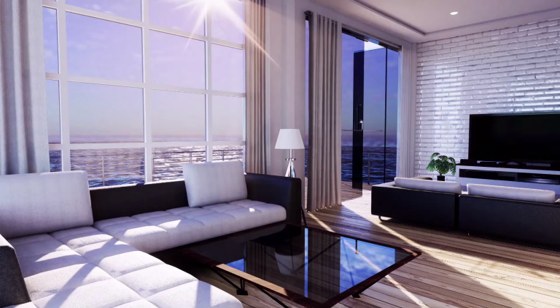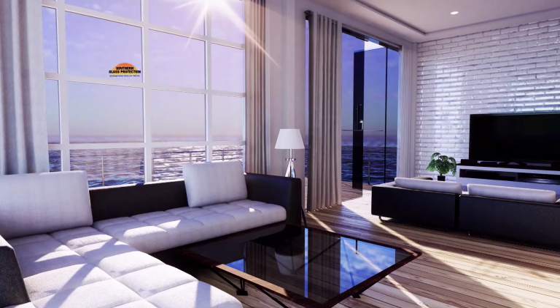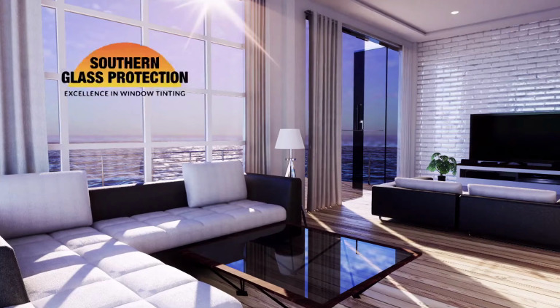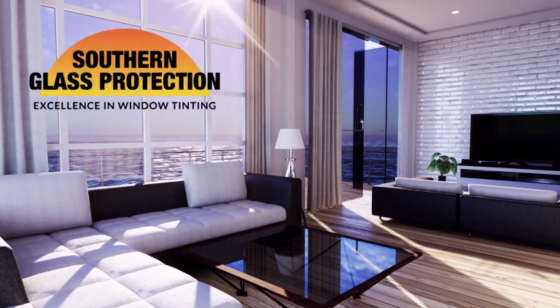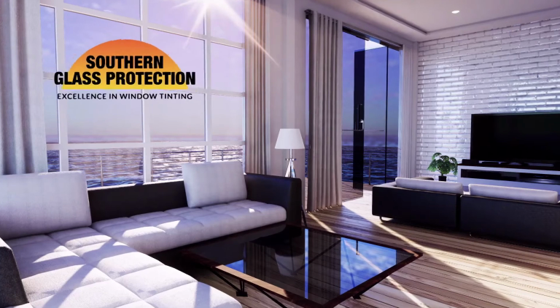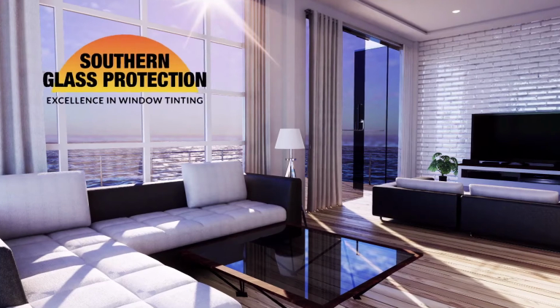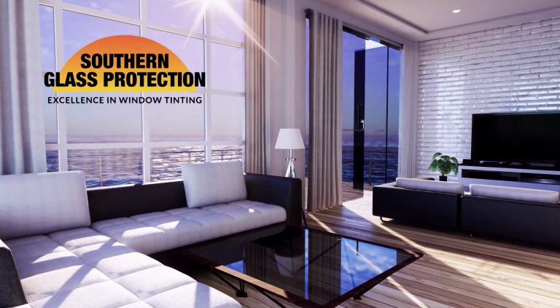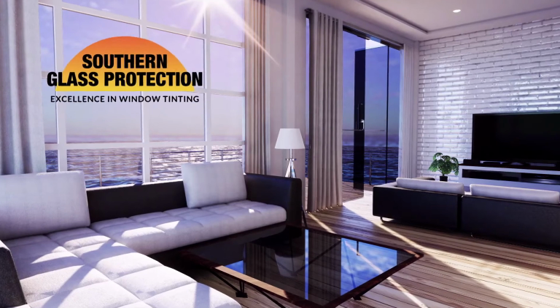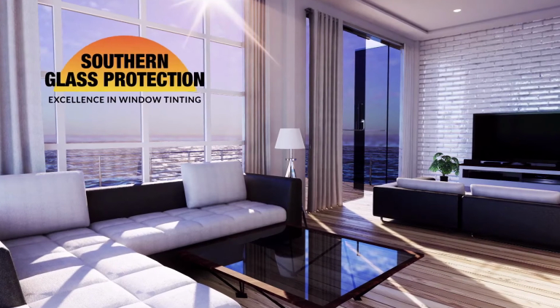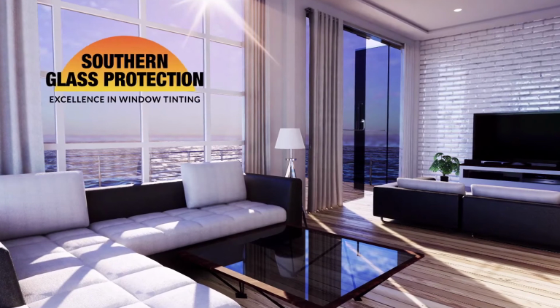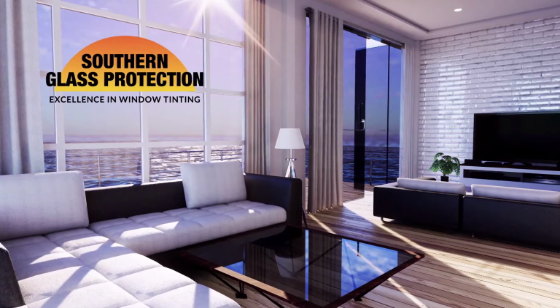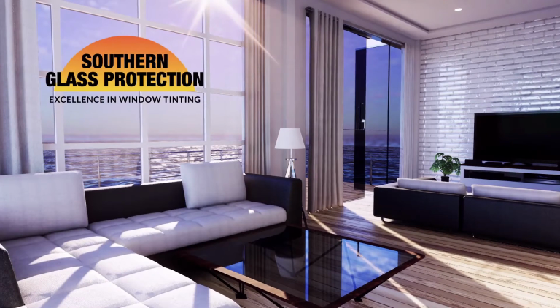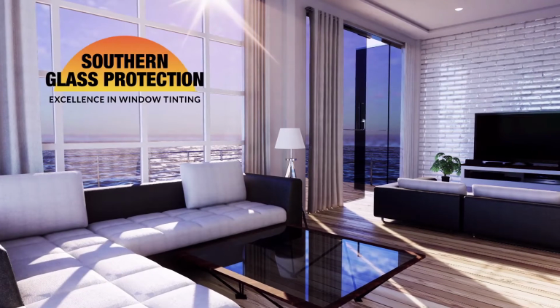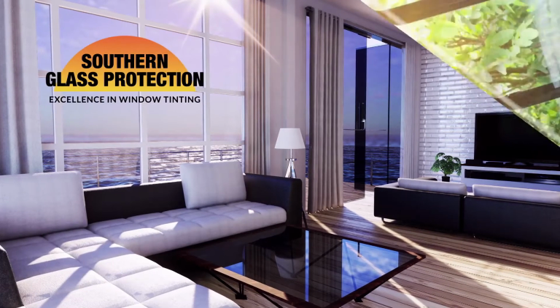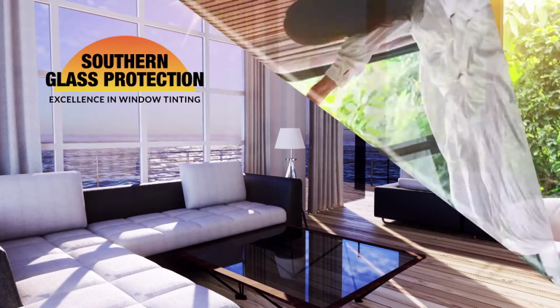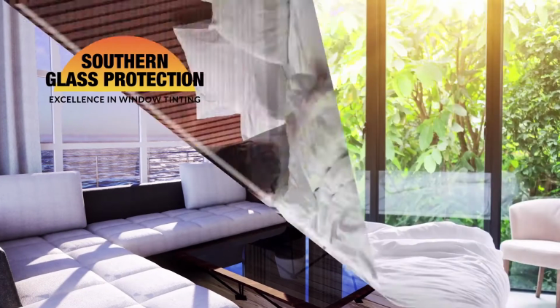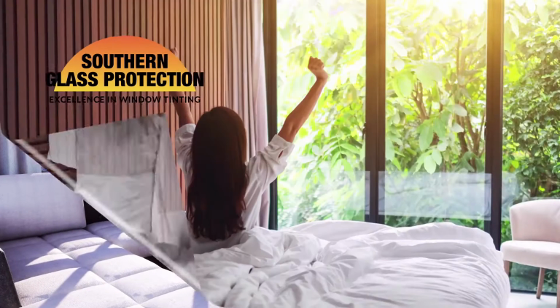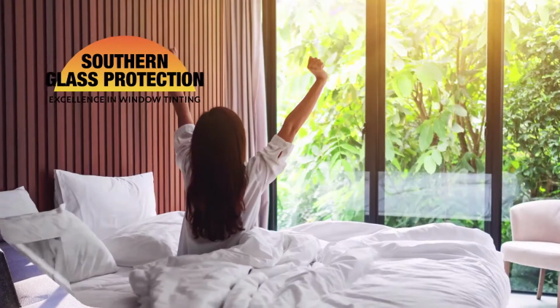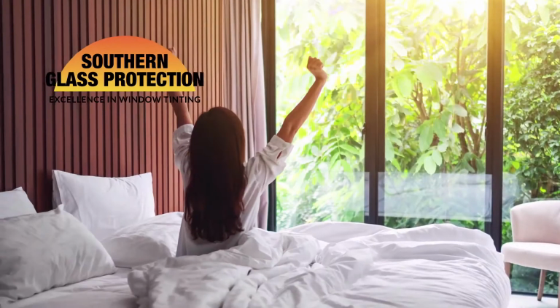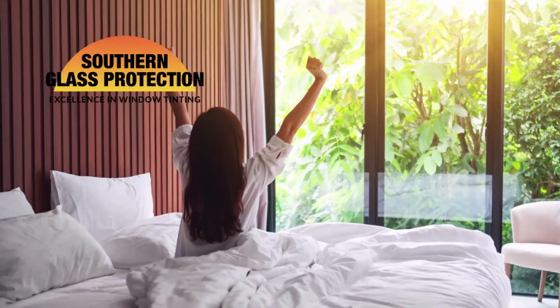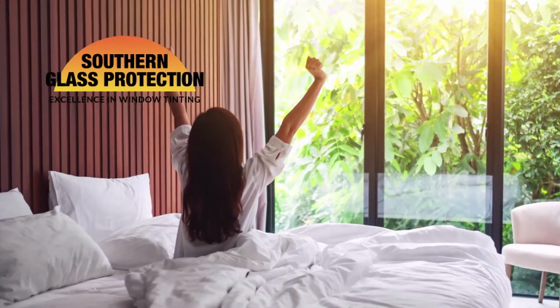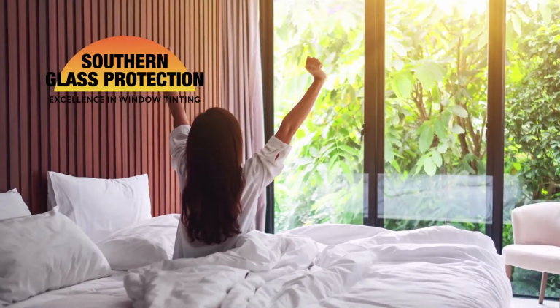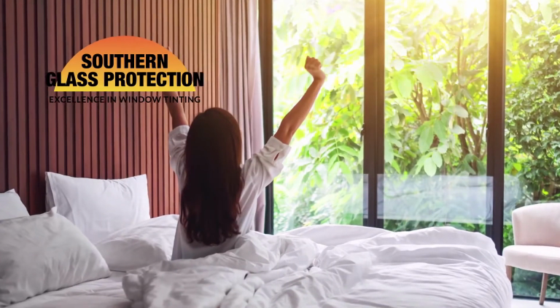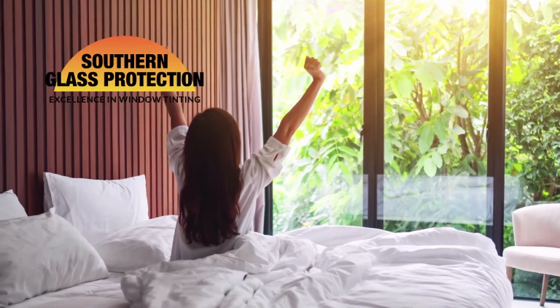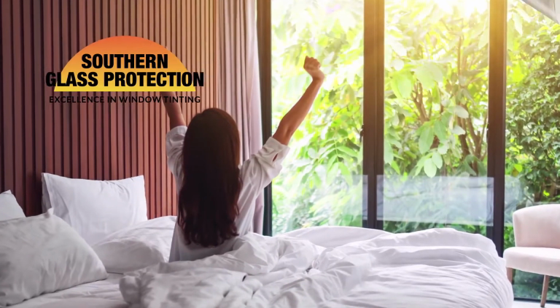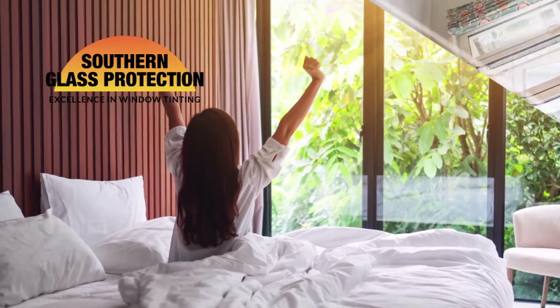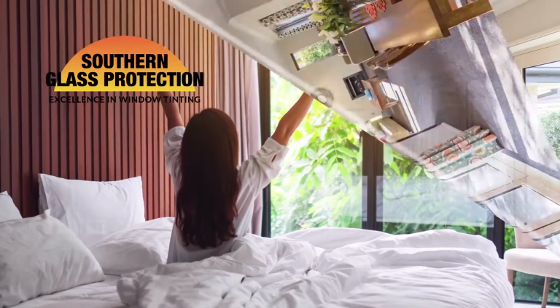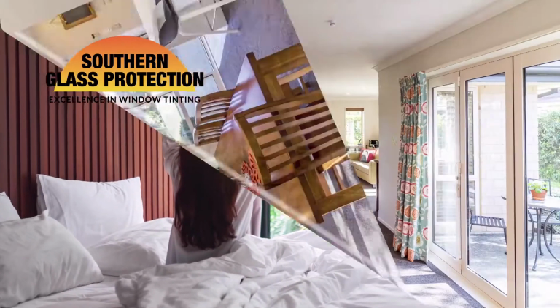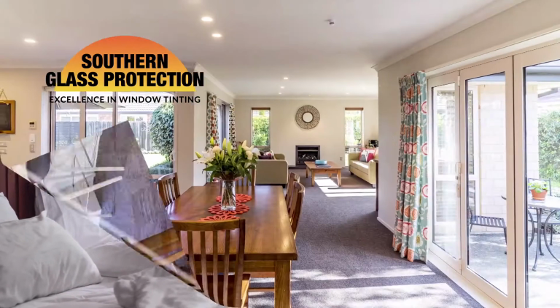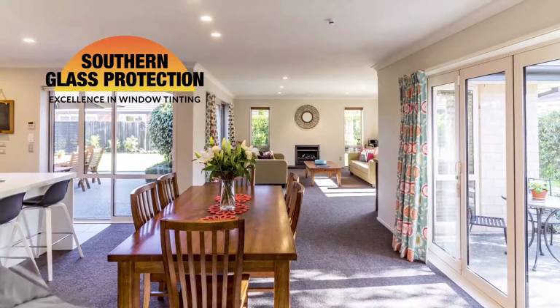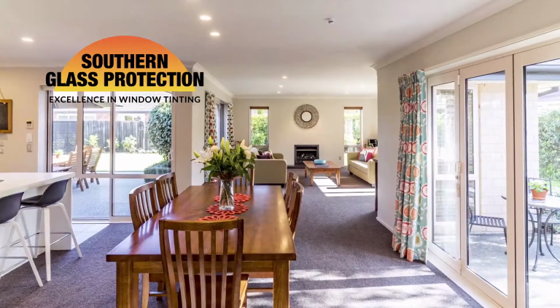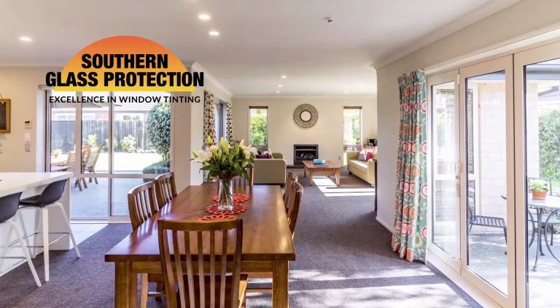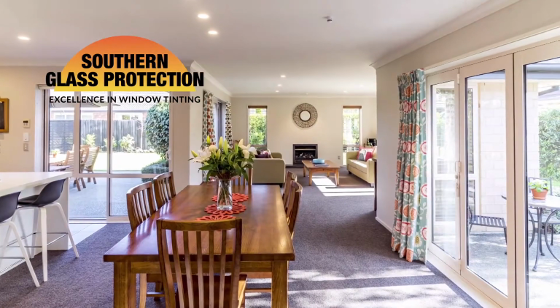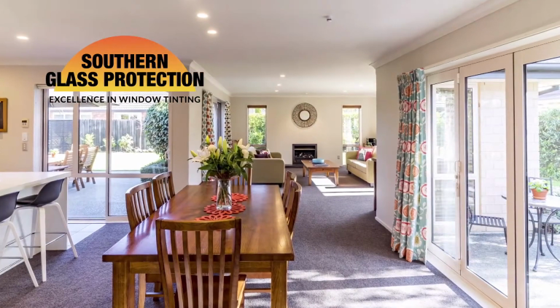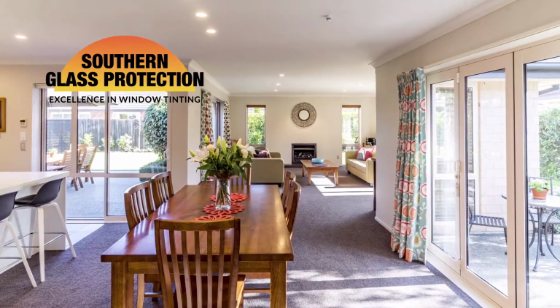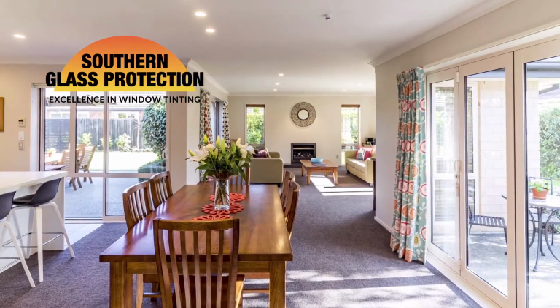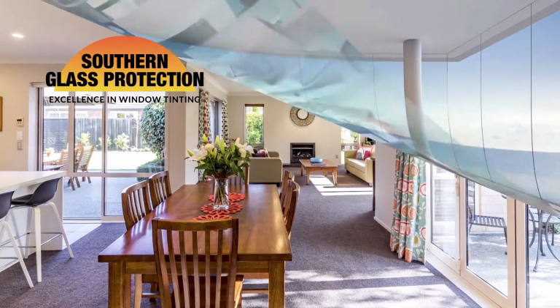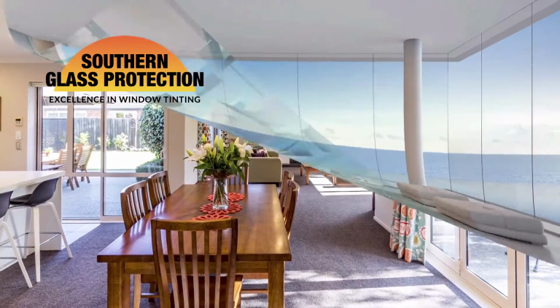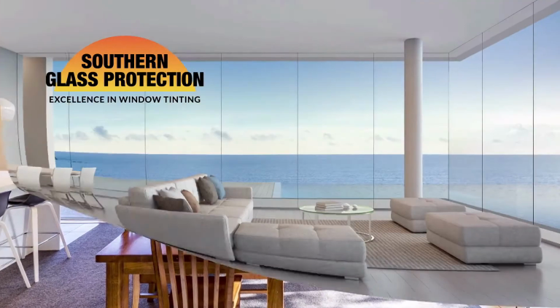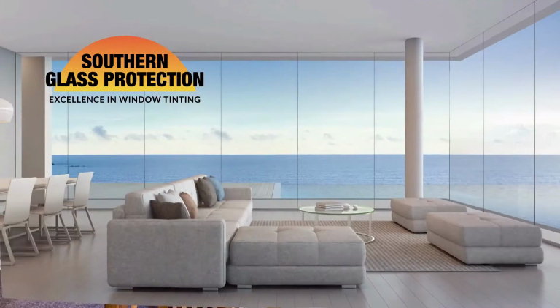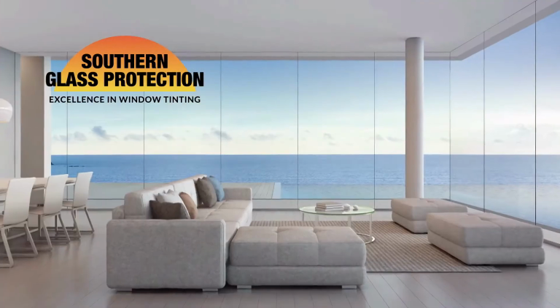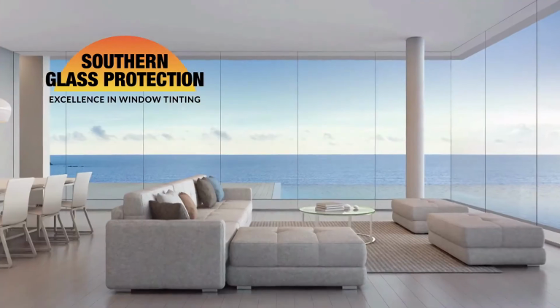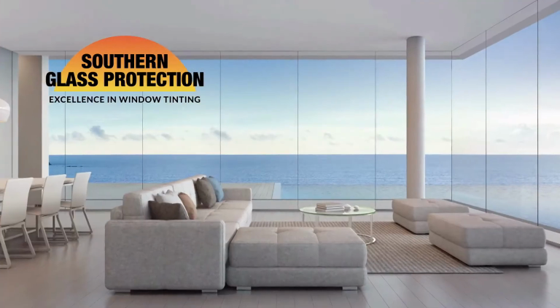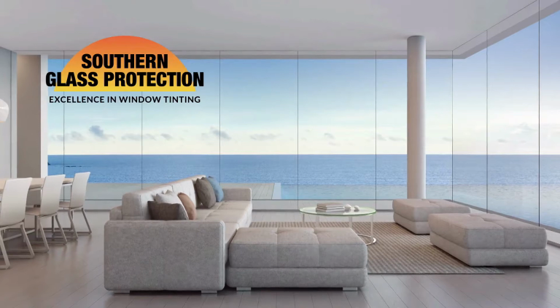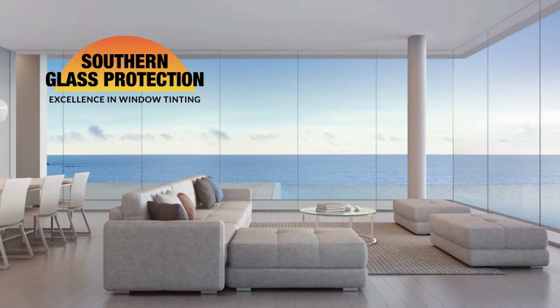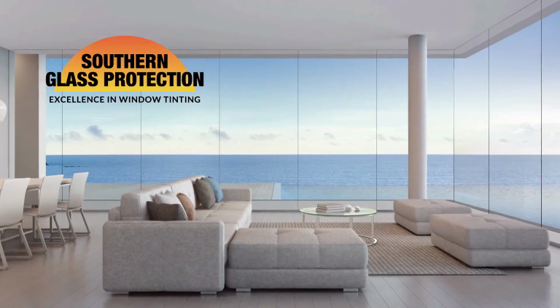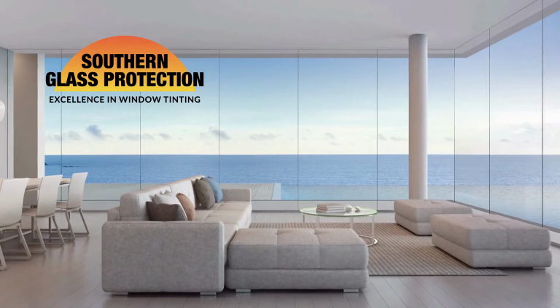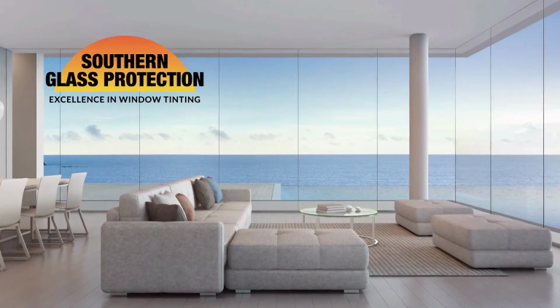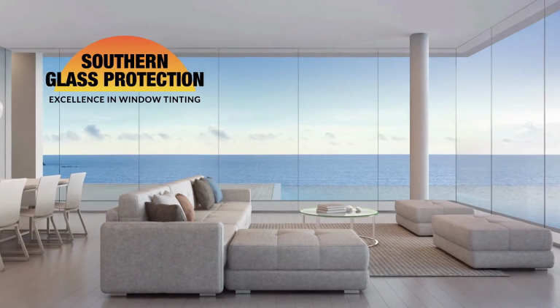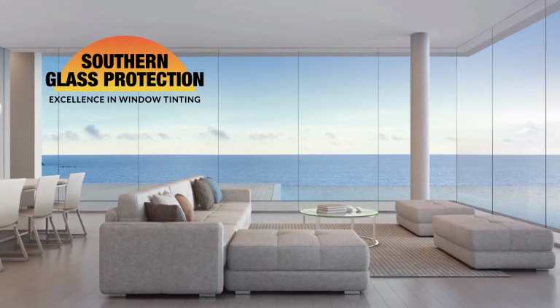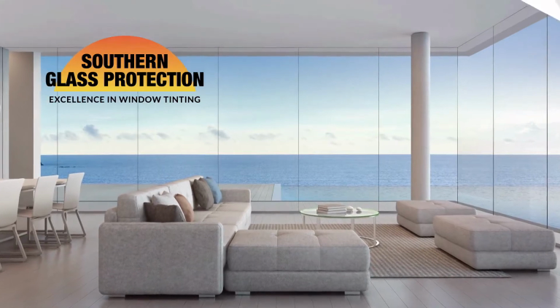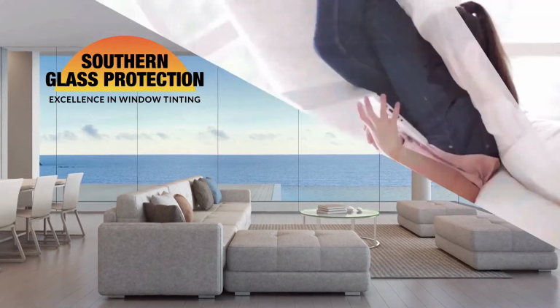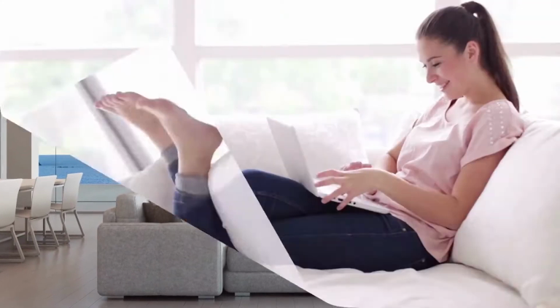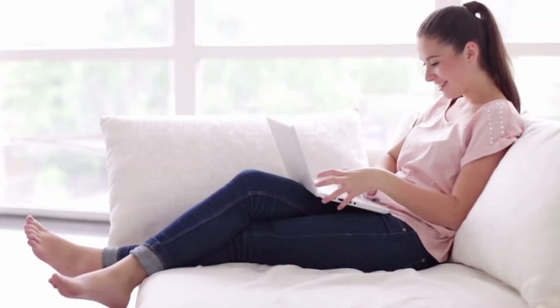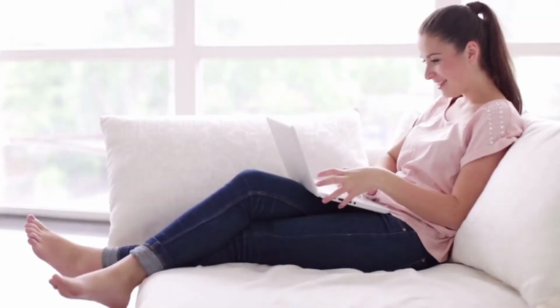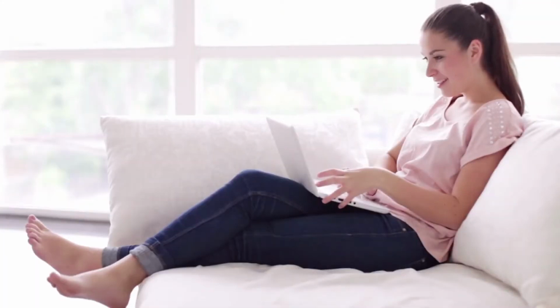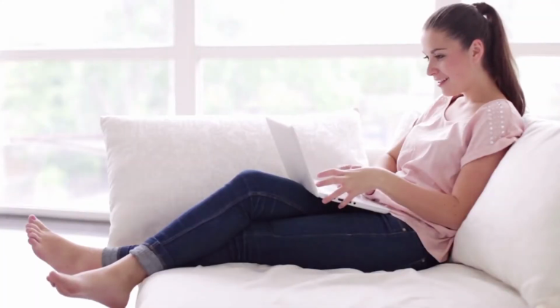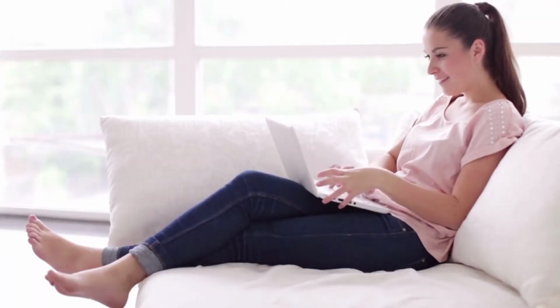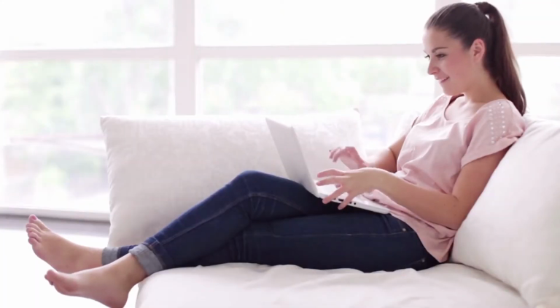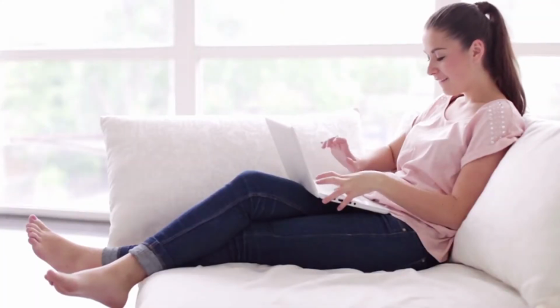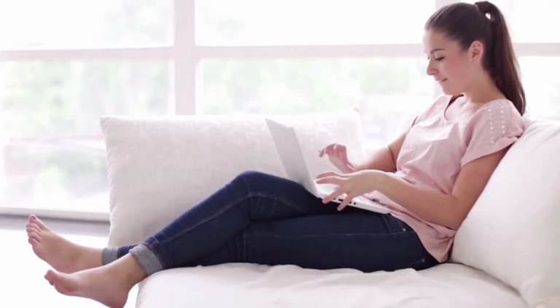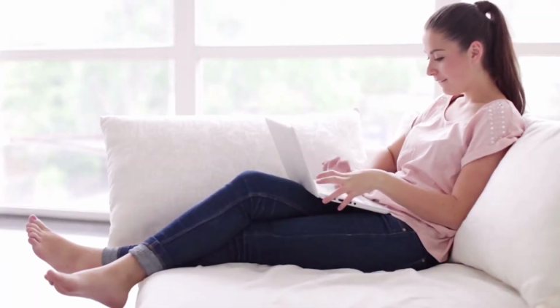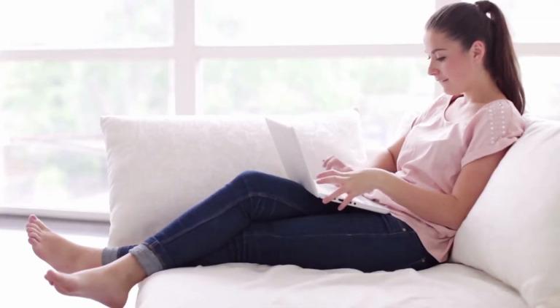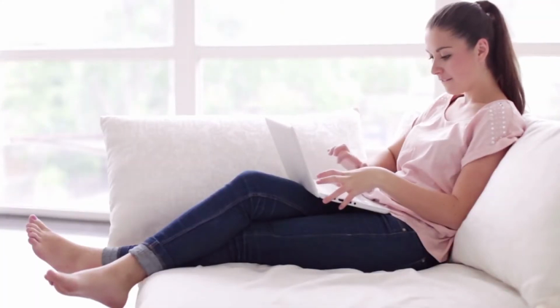Did you know that tinting your home's windows with solar film is the most cost-effective and immediate way to create additional comfort in your home?